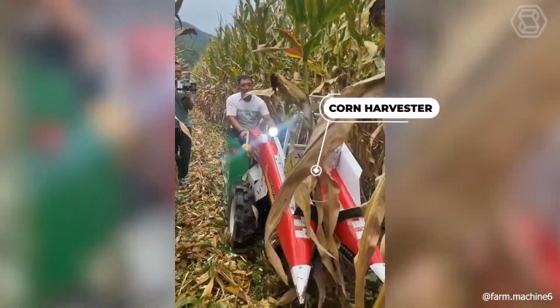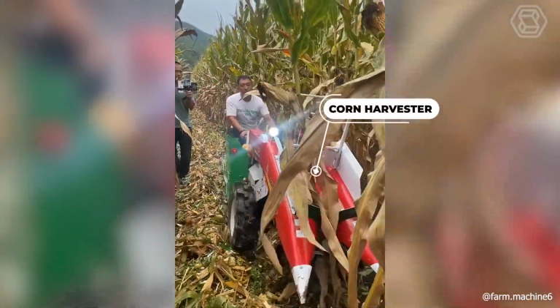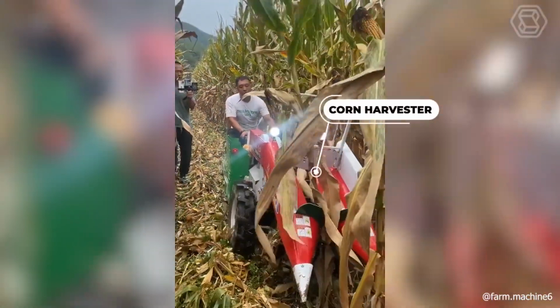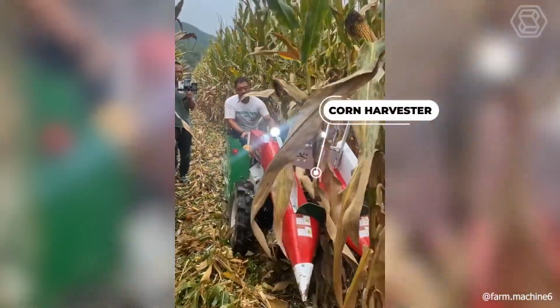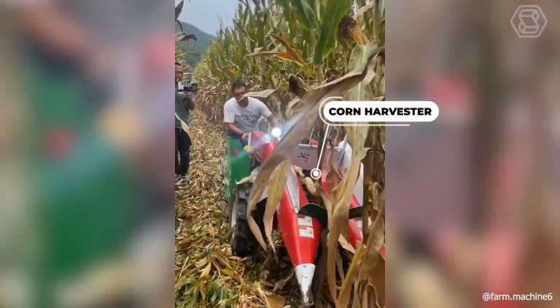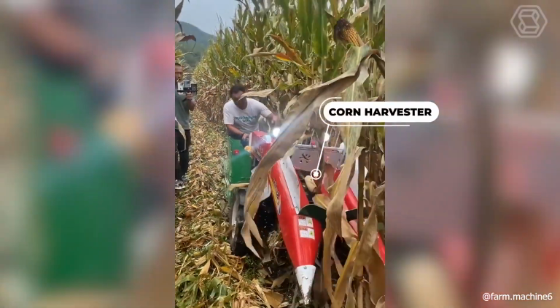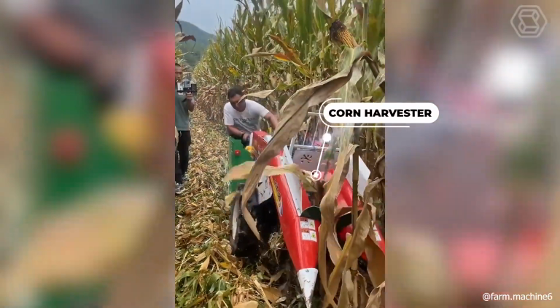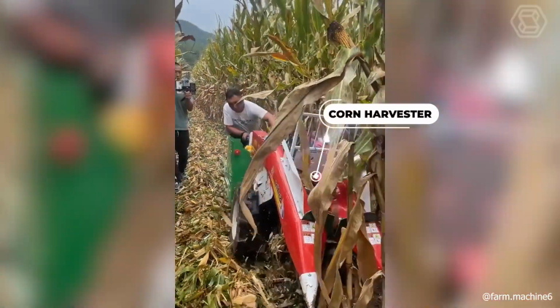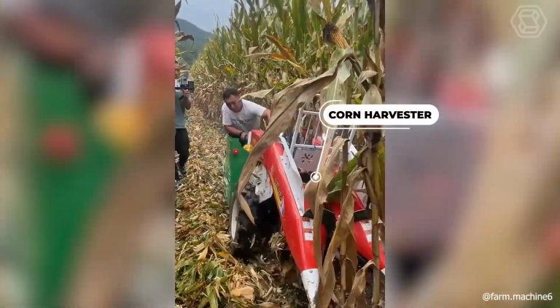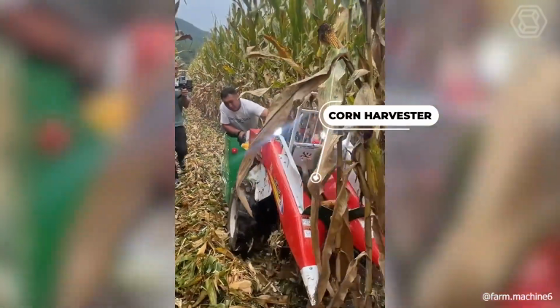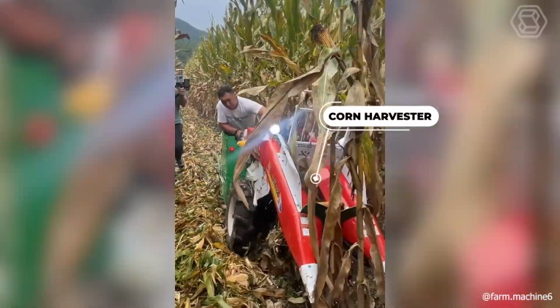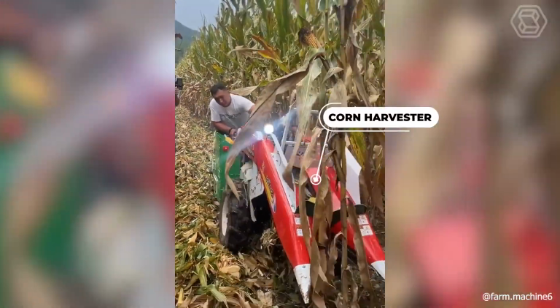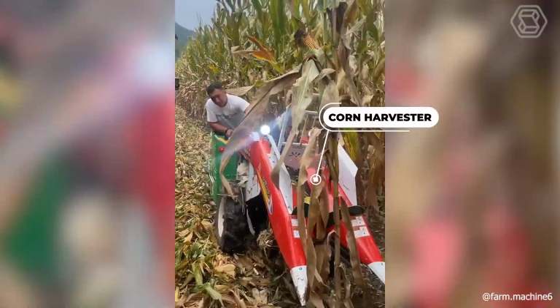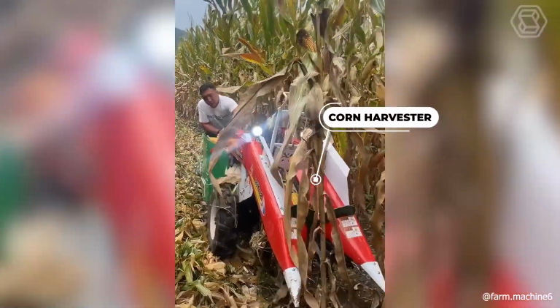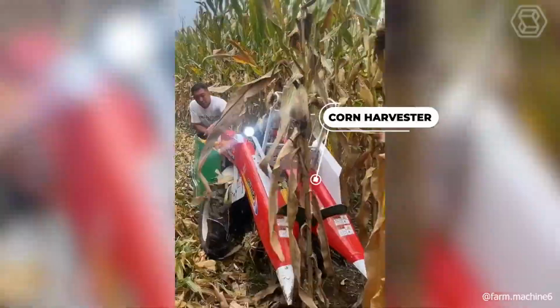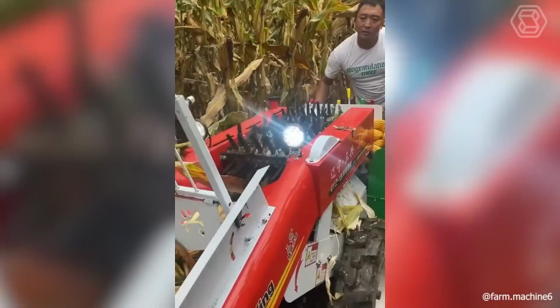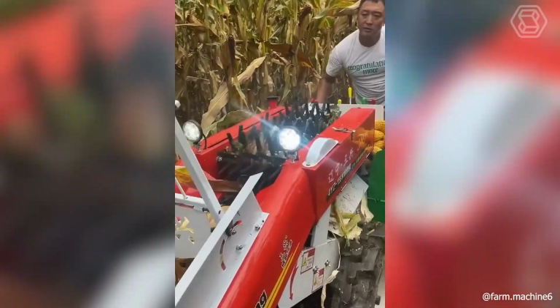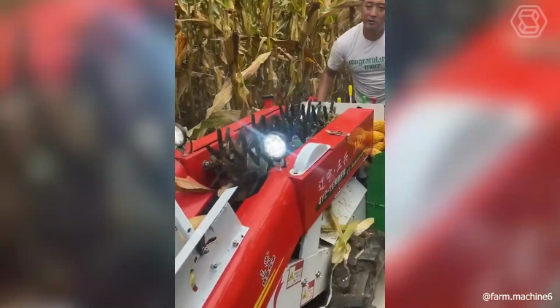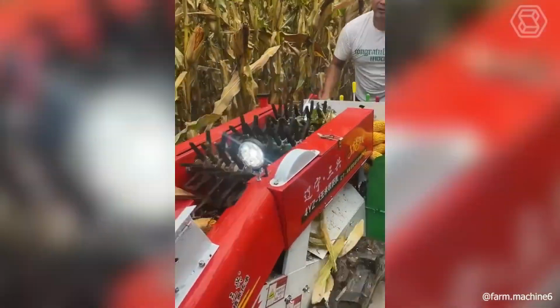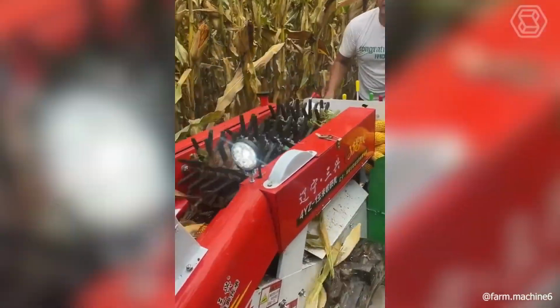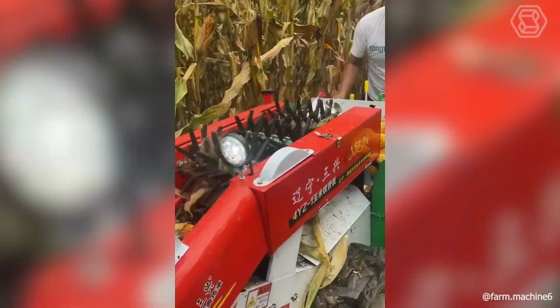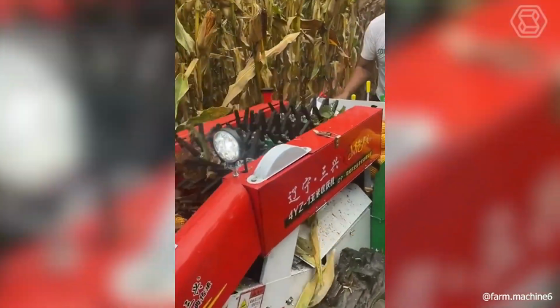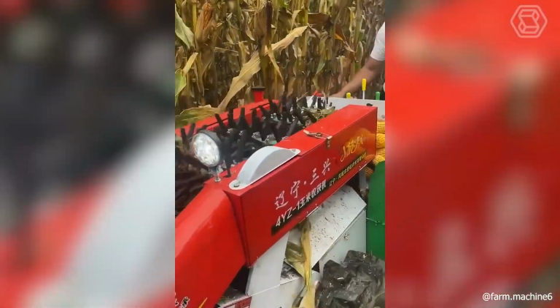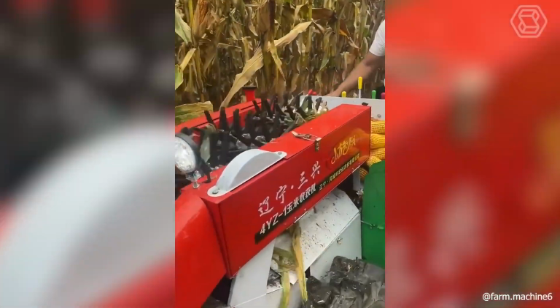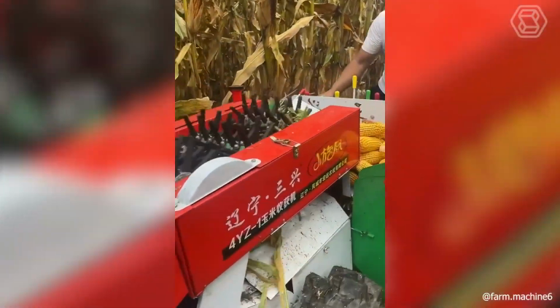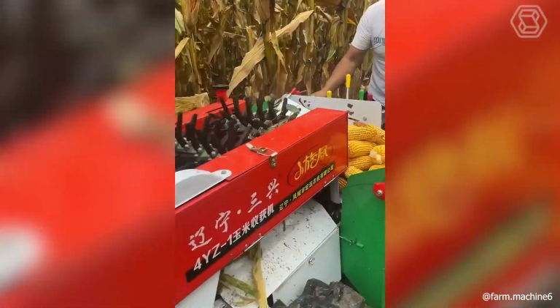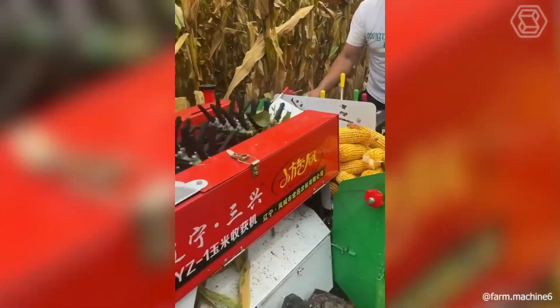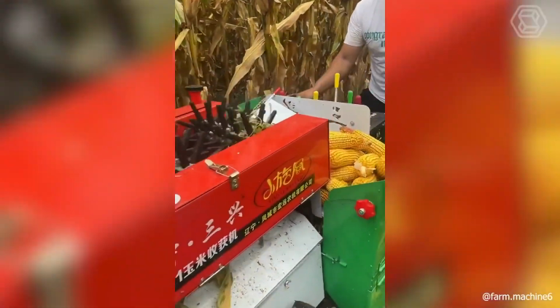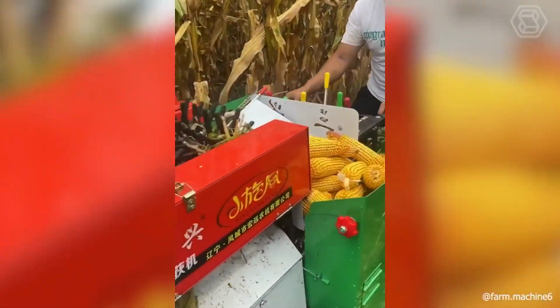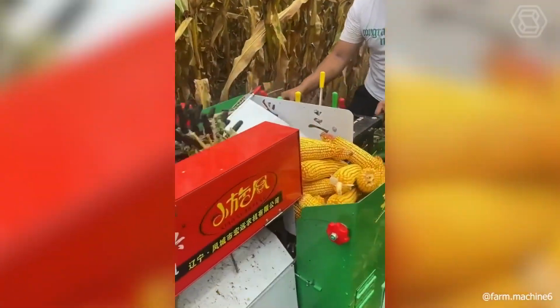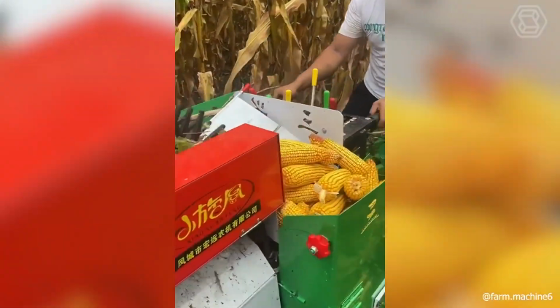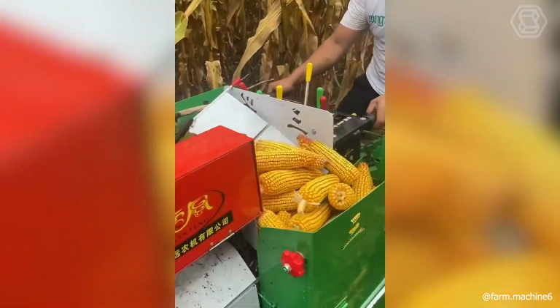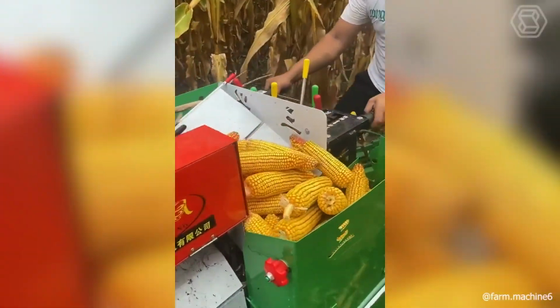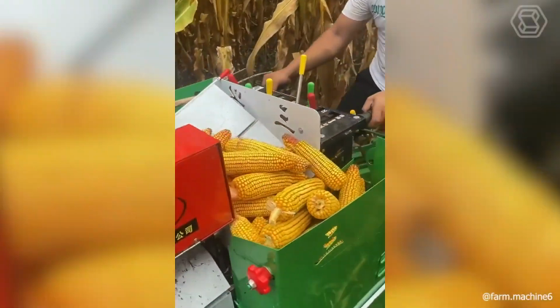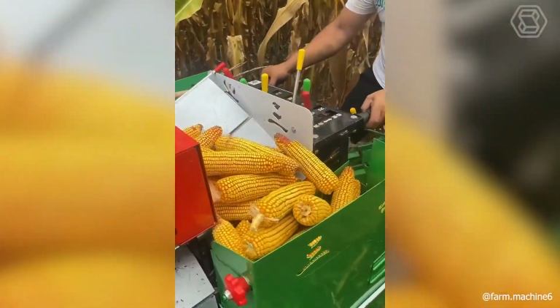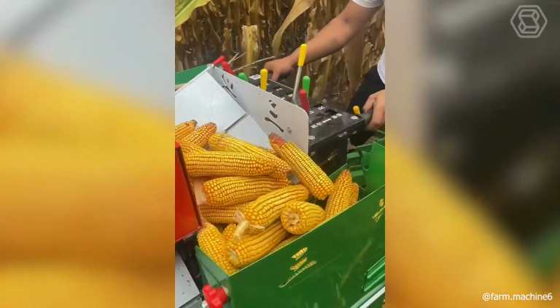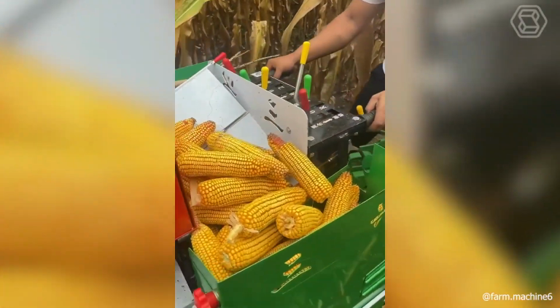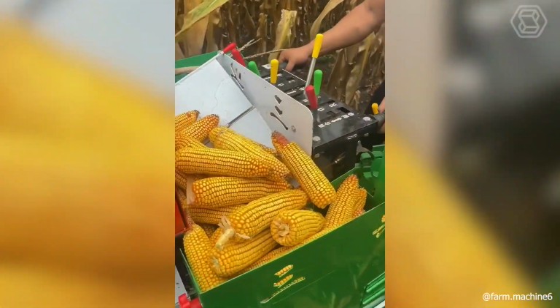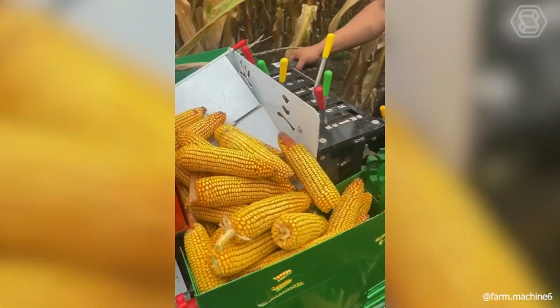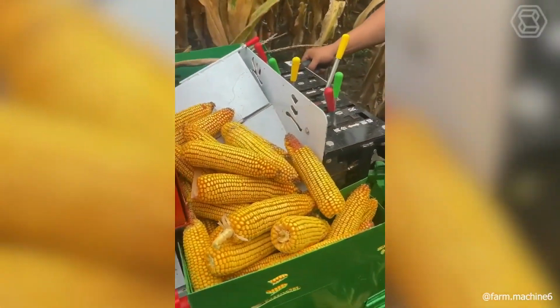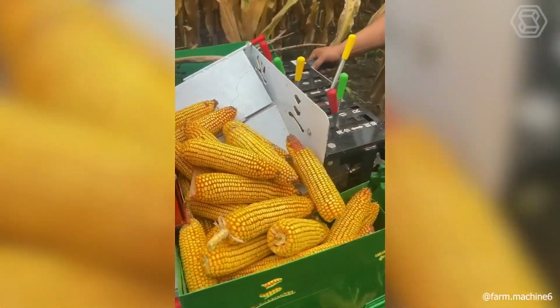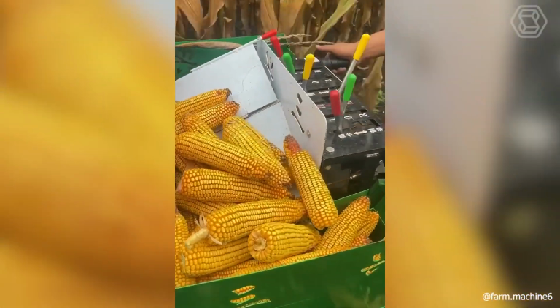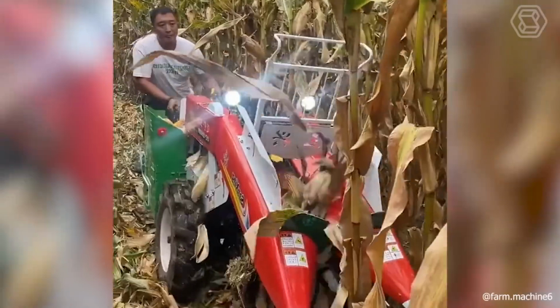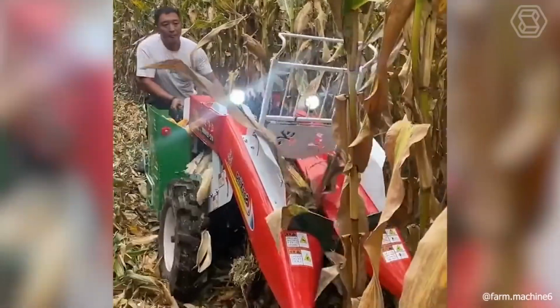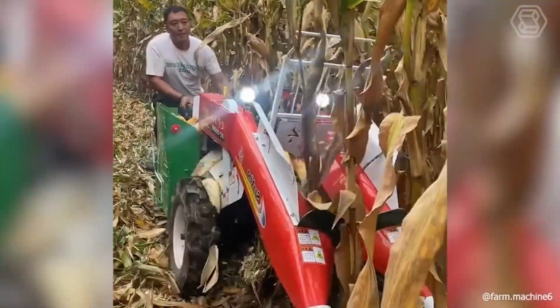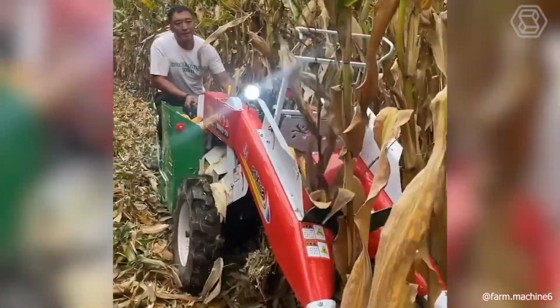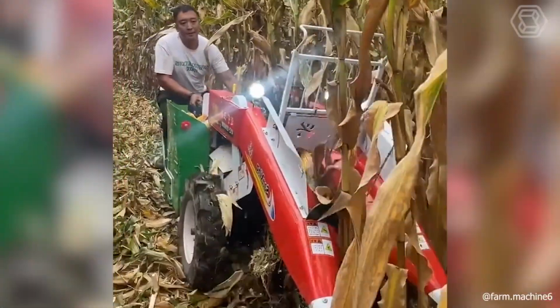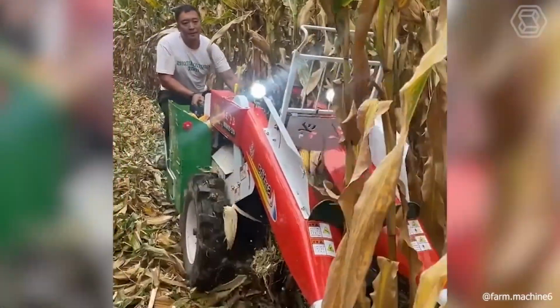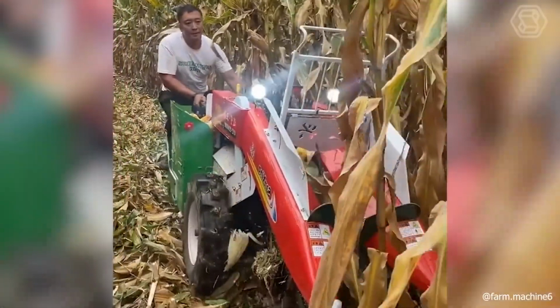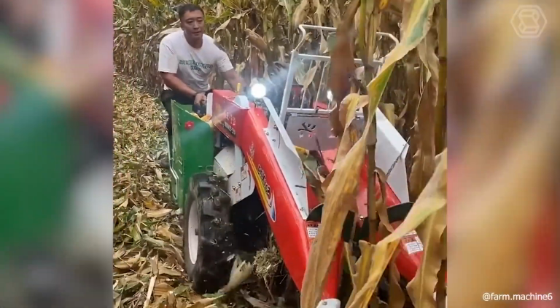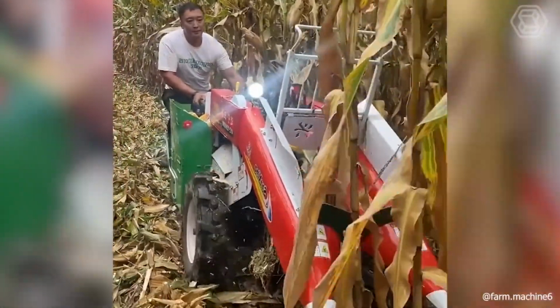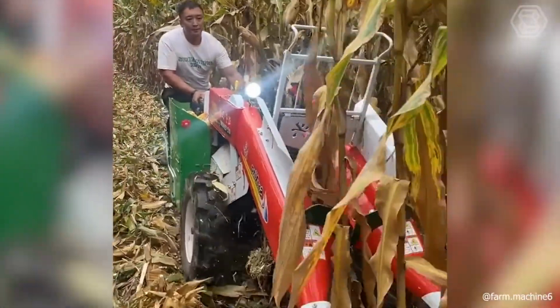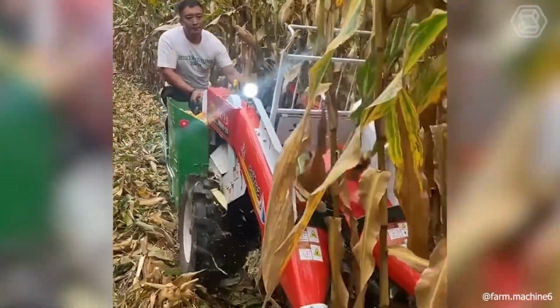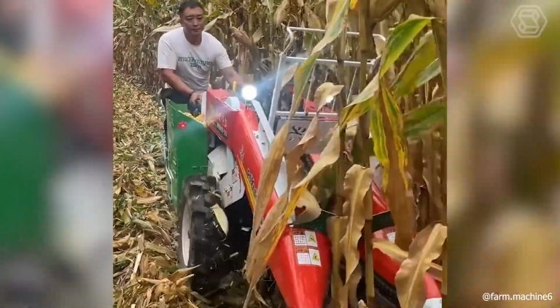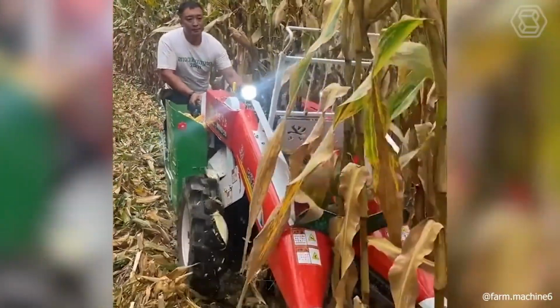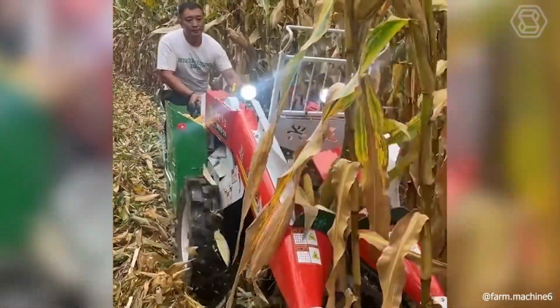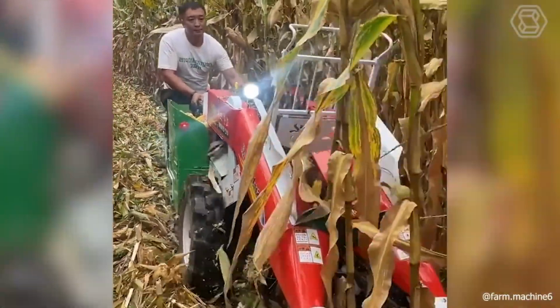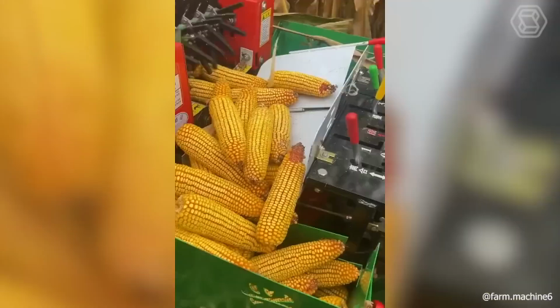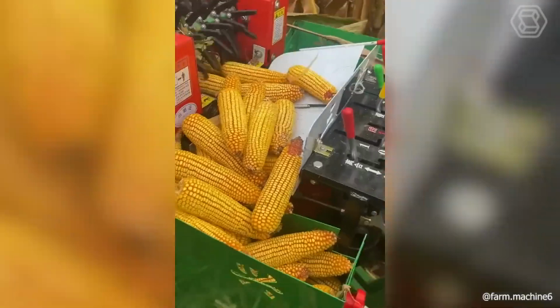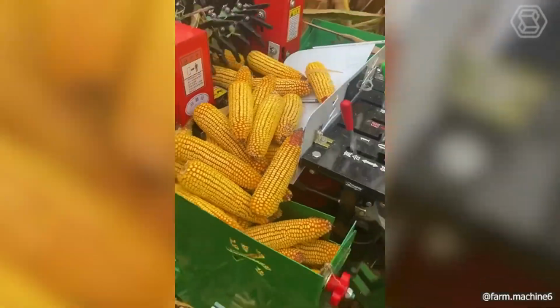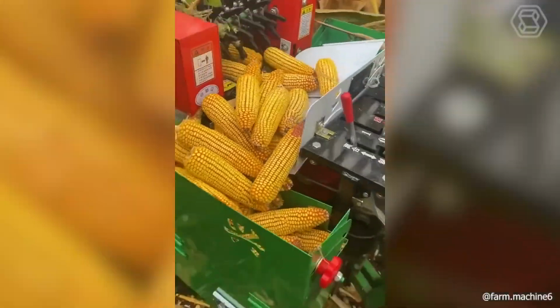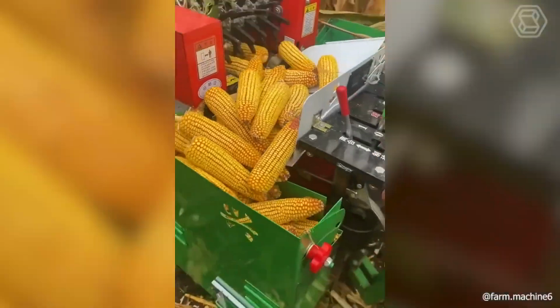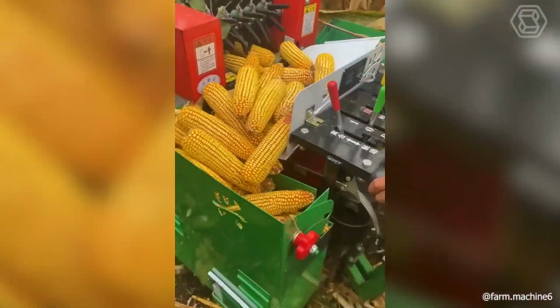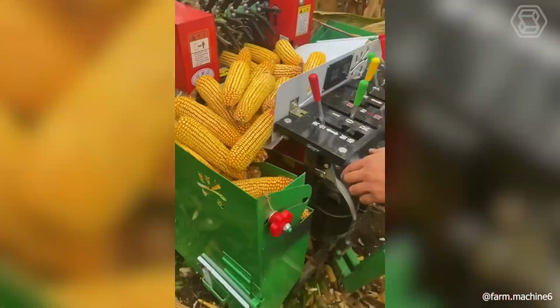Here you can see how the single-row corn harvester works from another angle. As you can see, you don't have to work too hard.